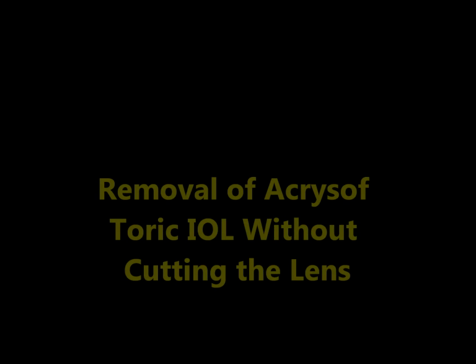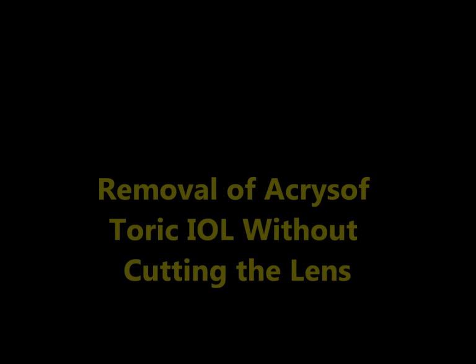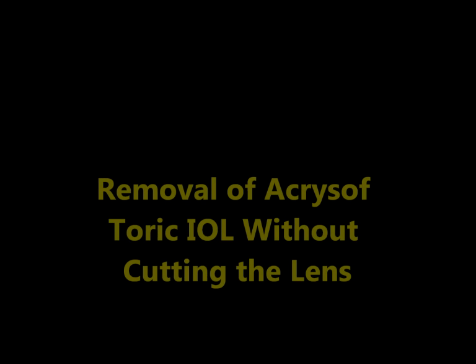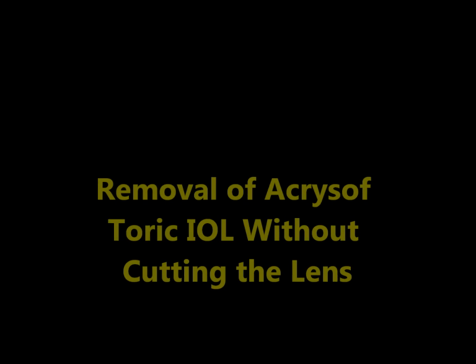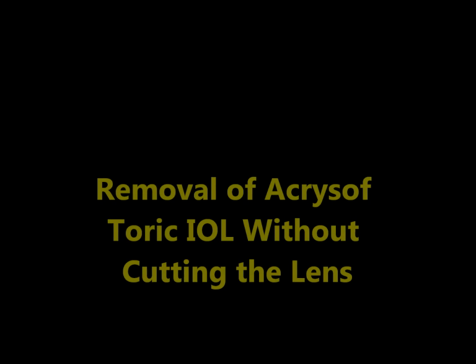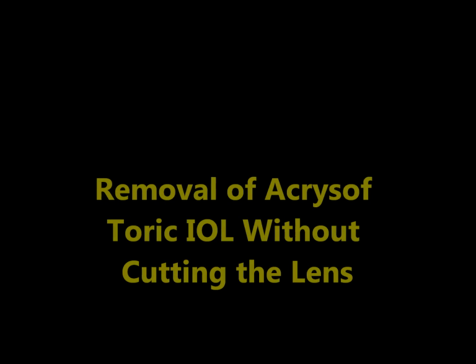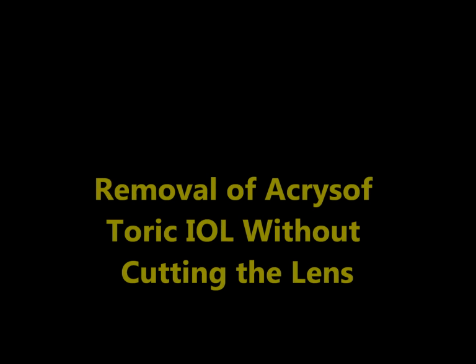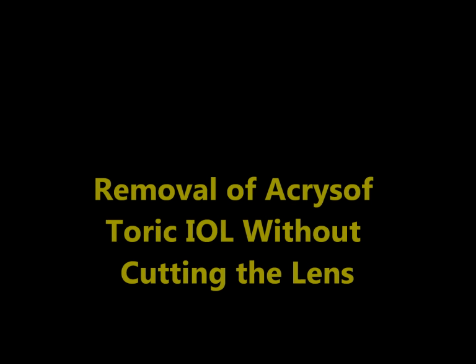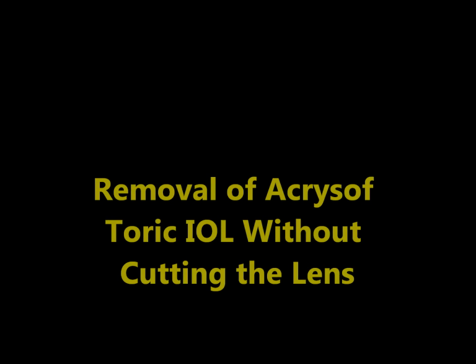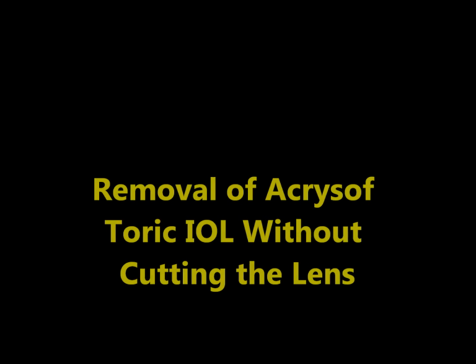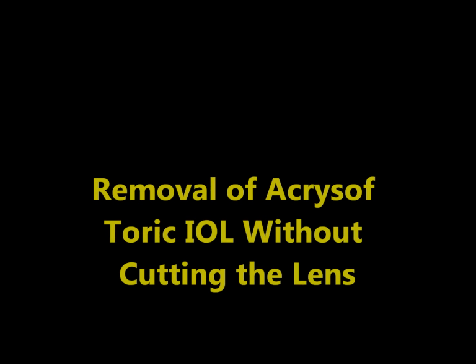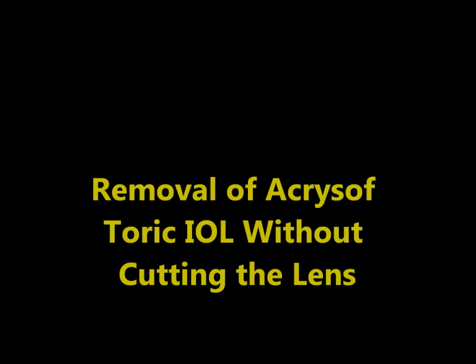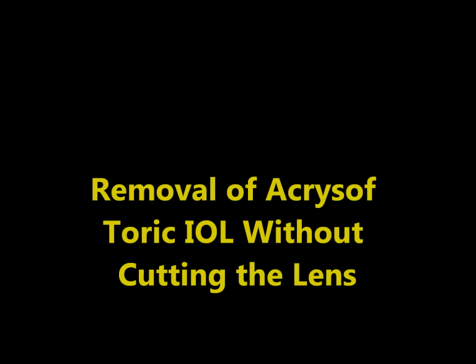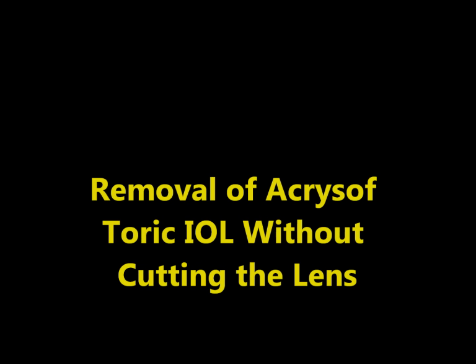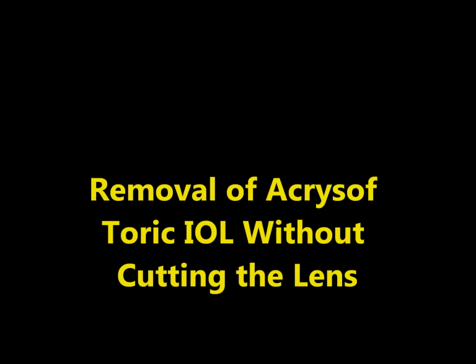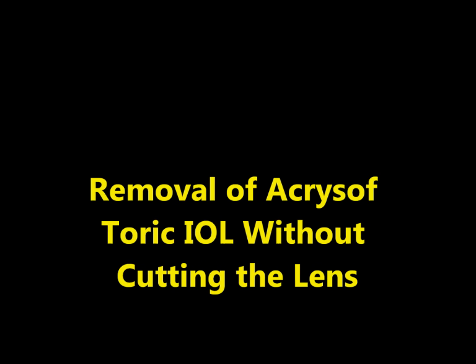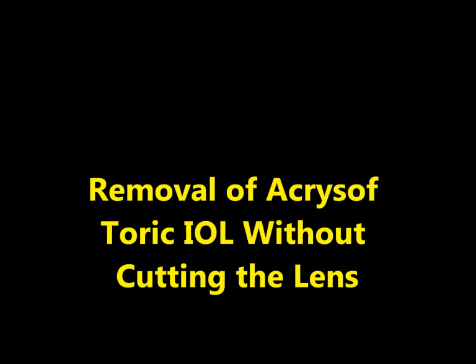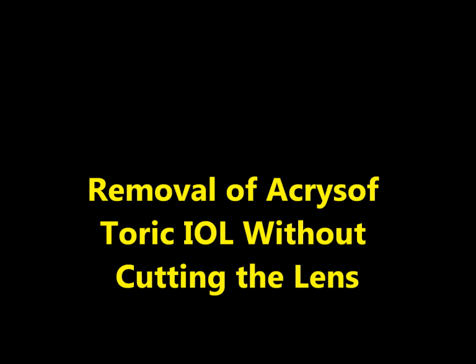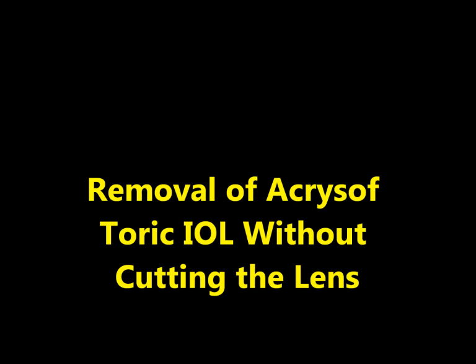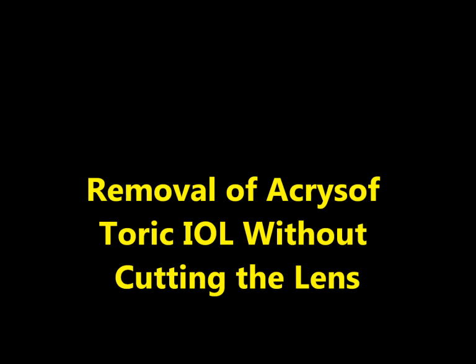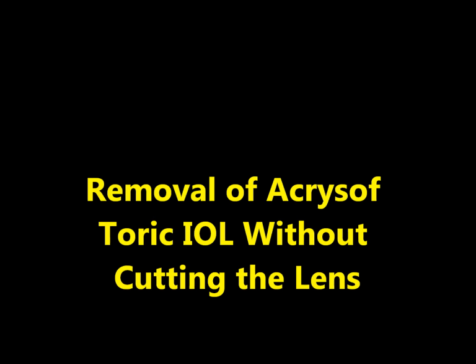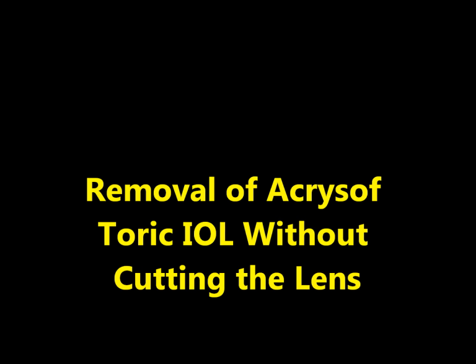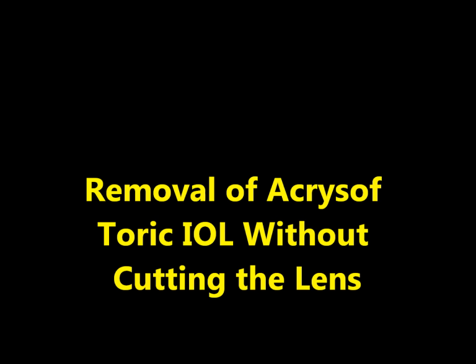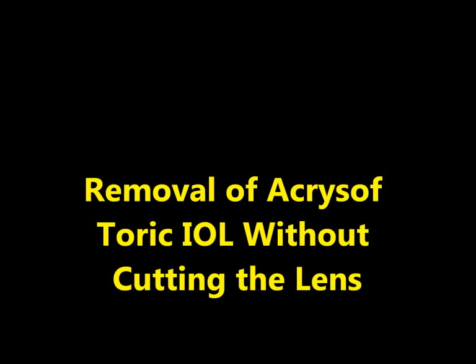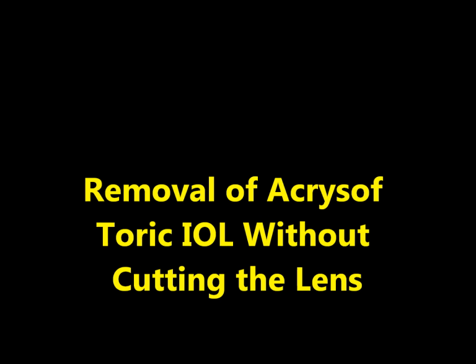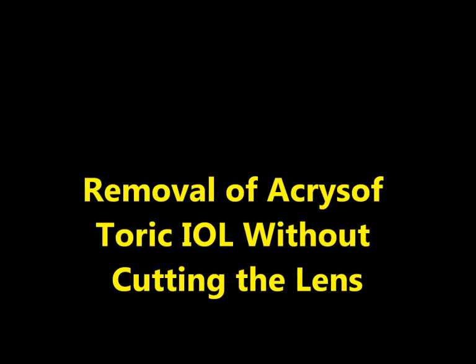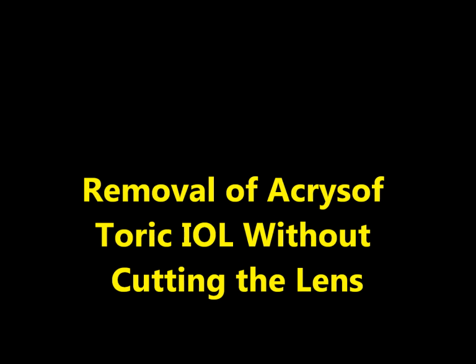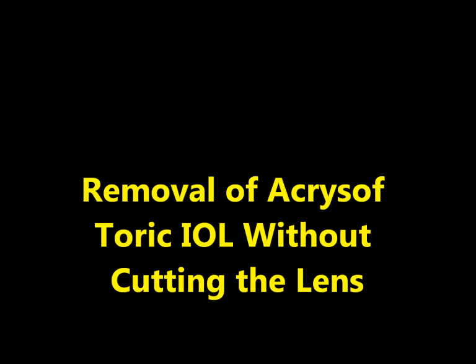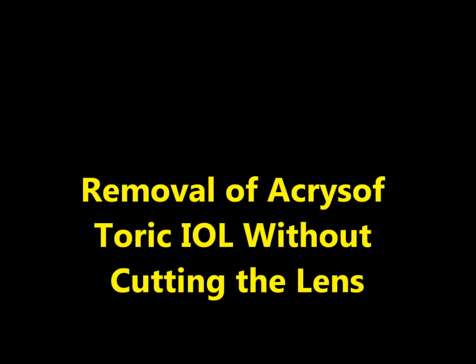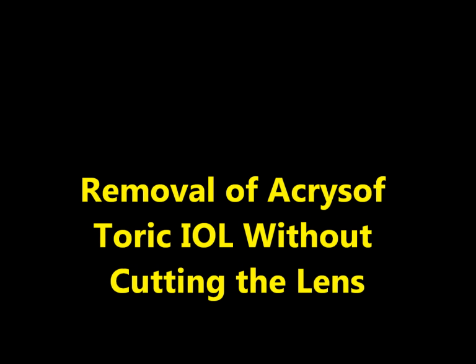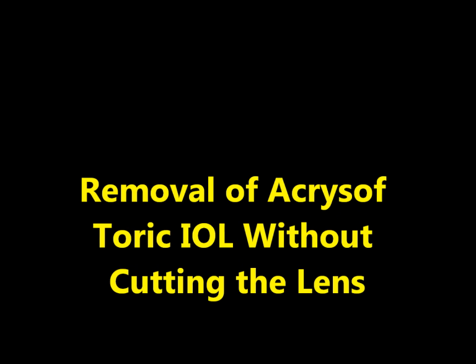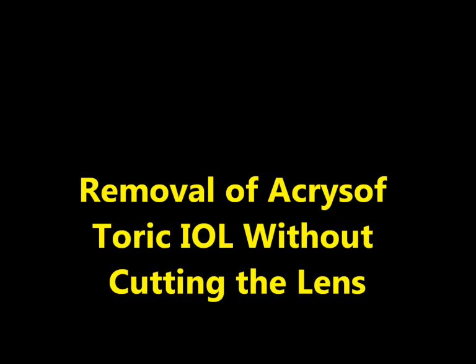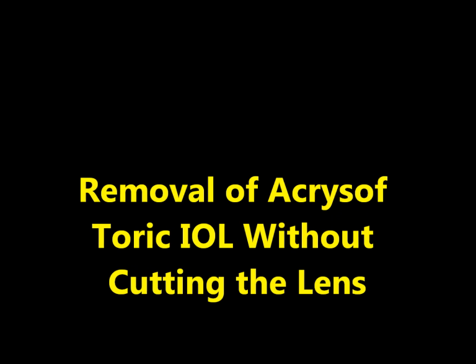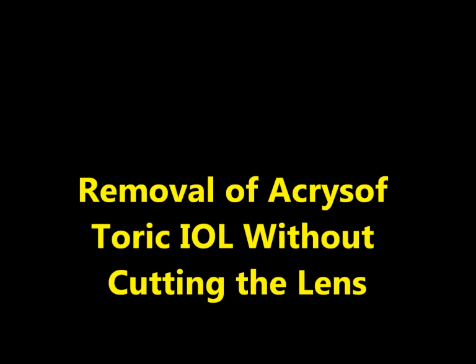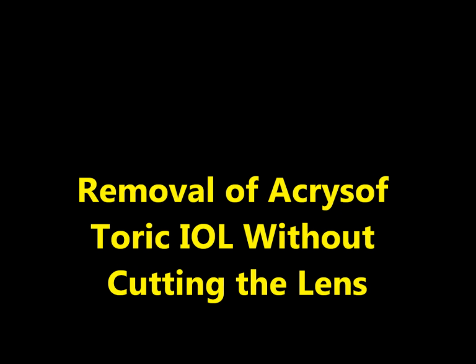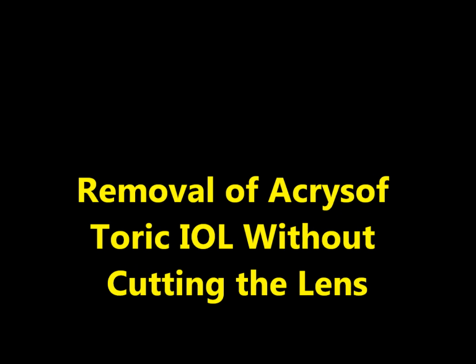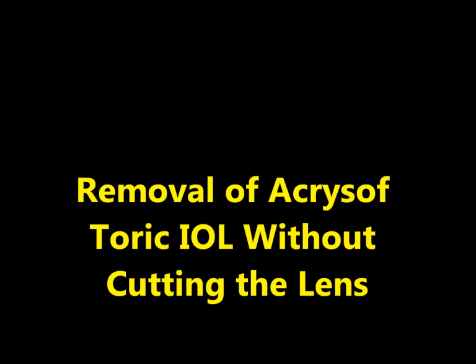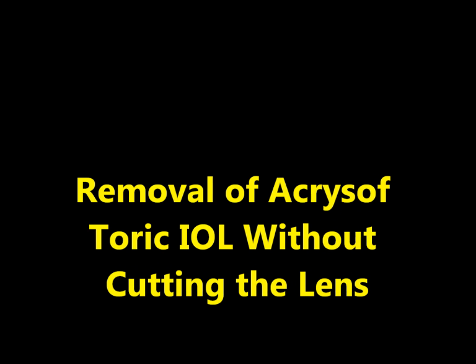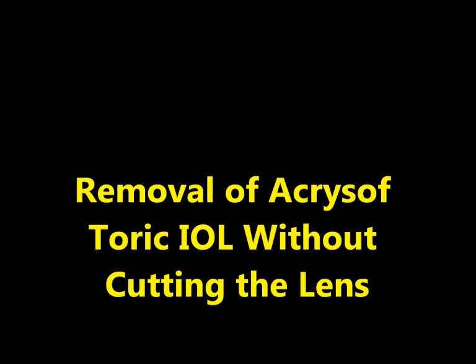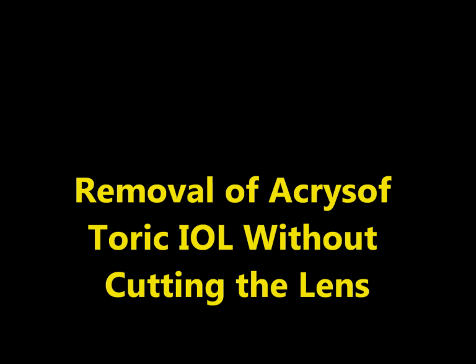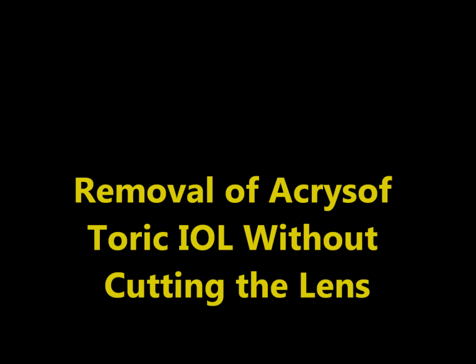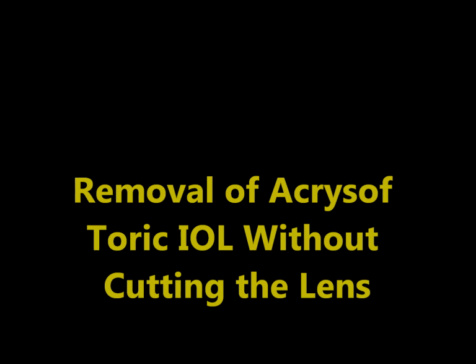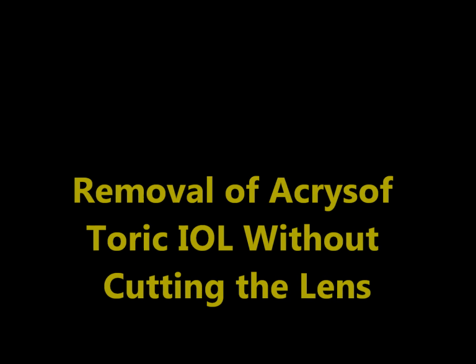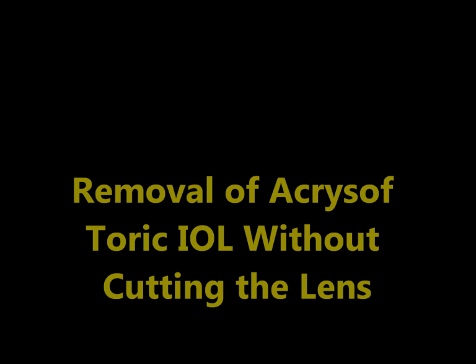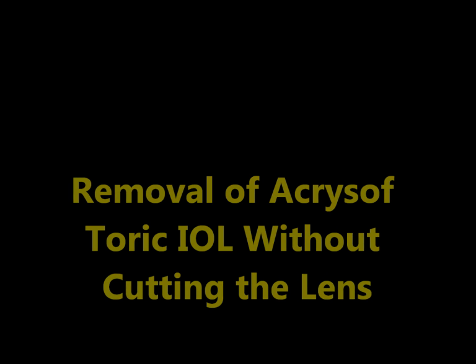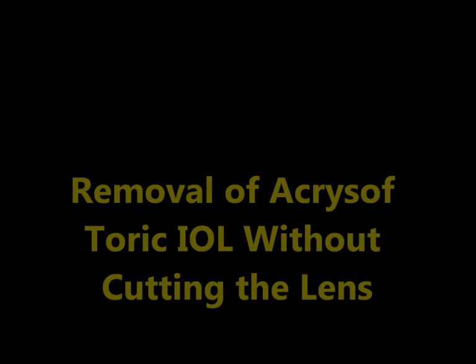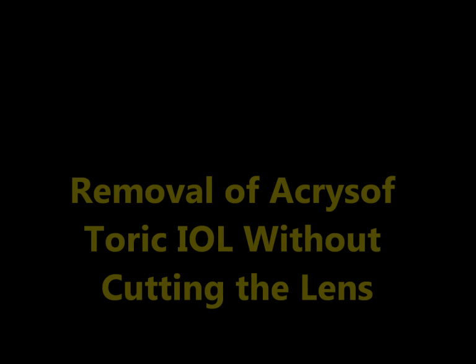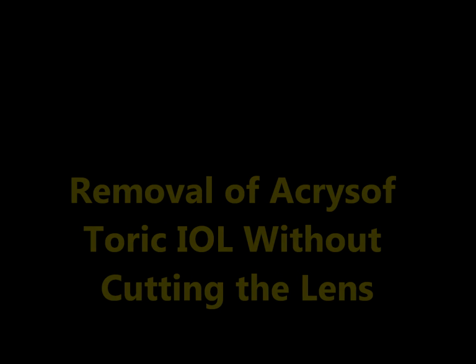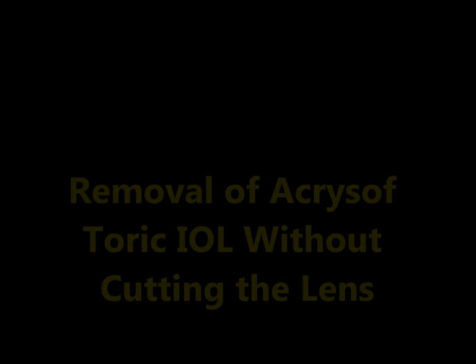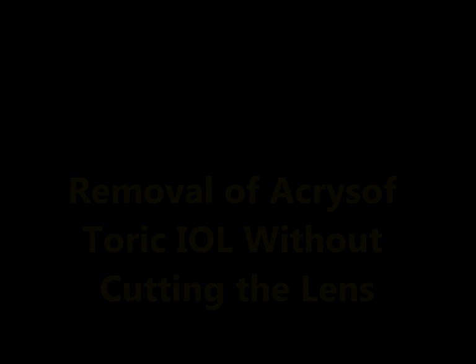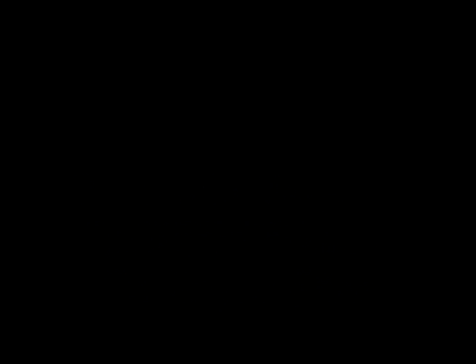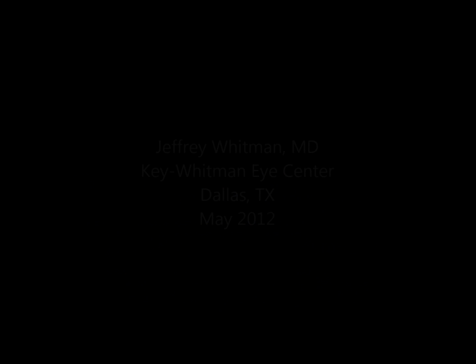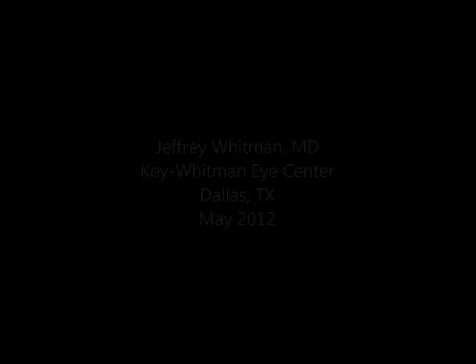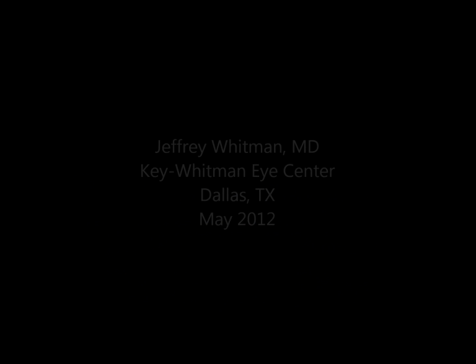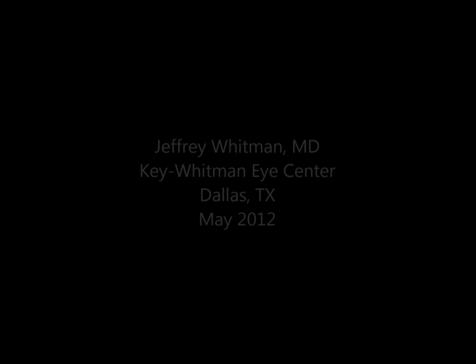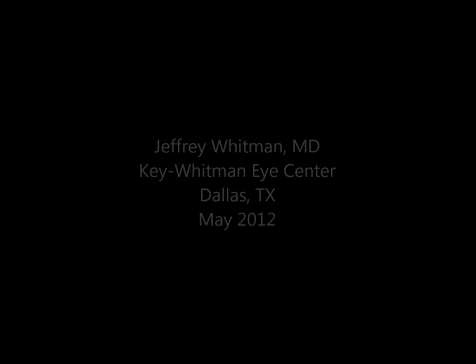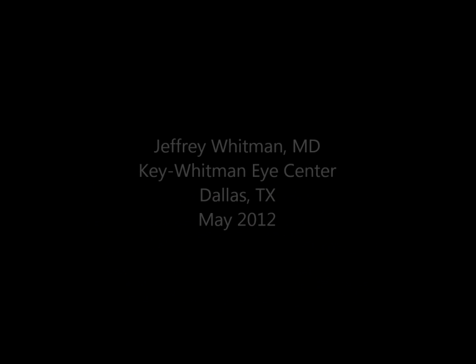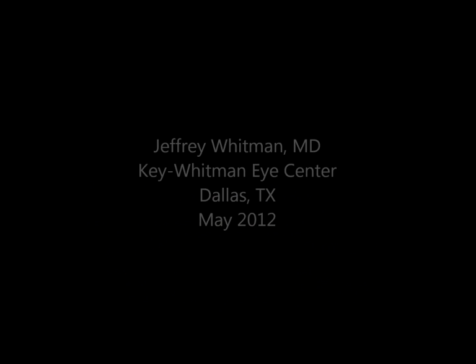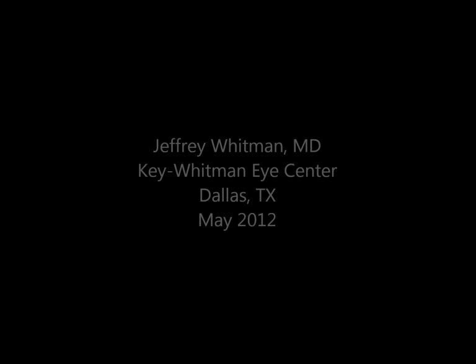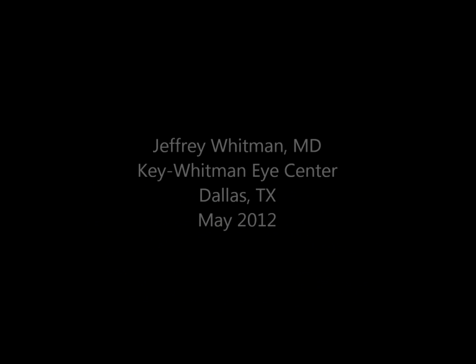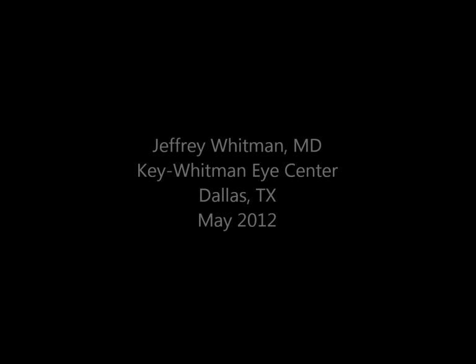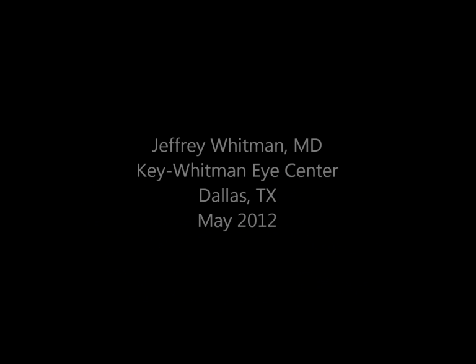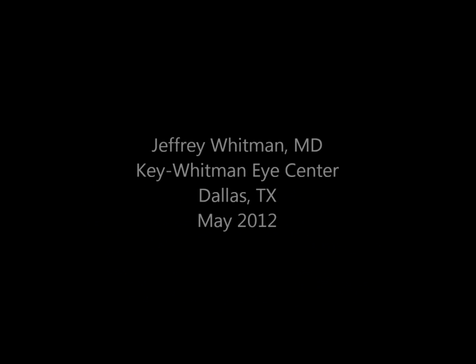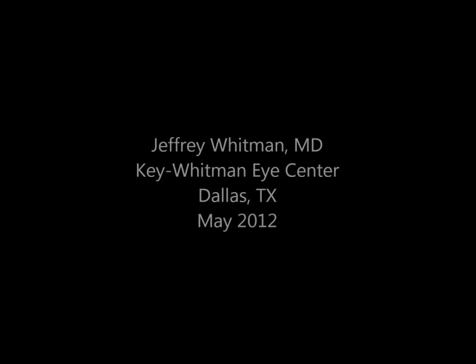This is Dr. Jeffrey Whitman describing the removal of an AcroSoft Toric lens without cutting the lens for removal.